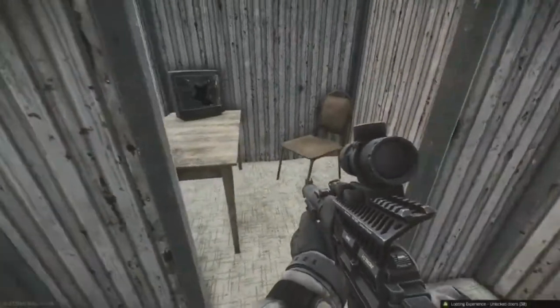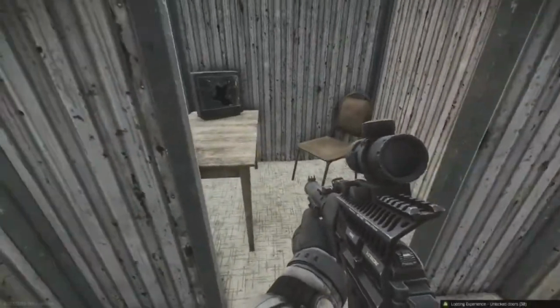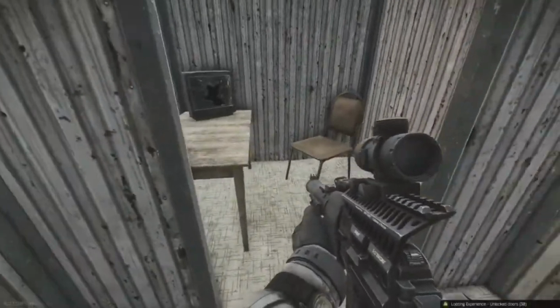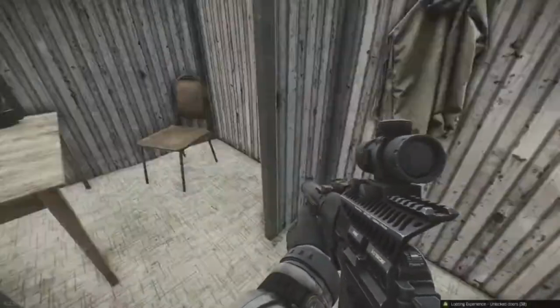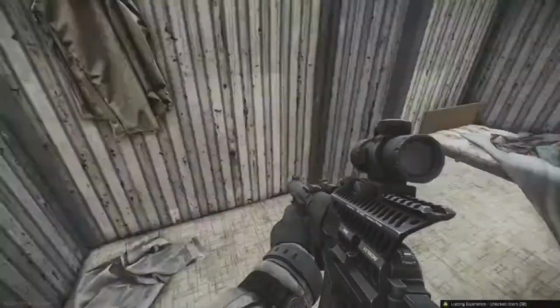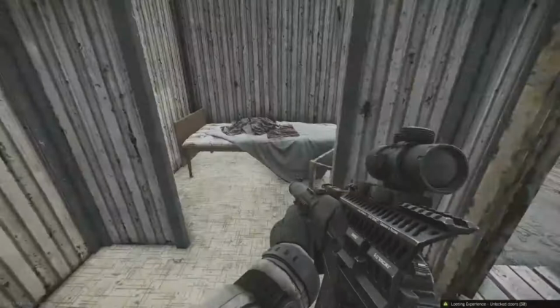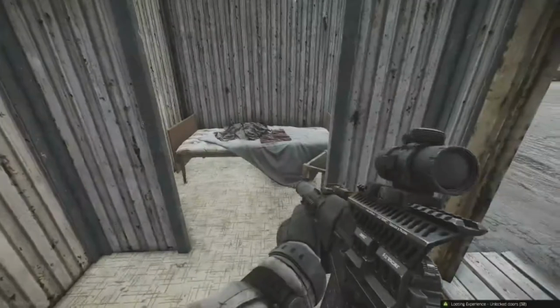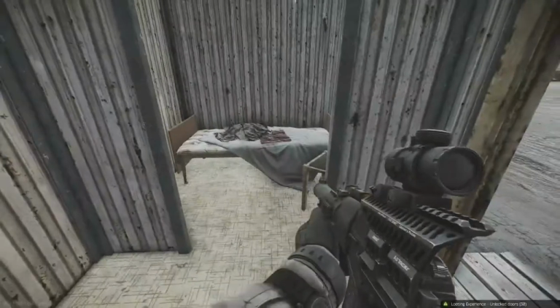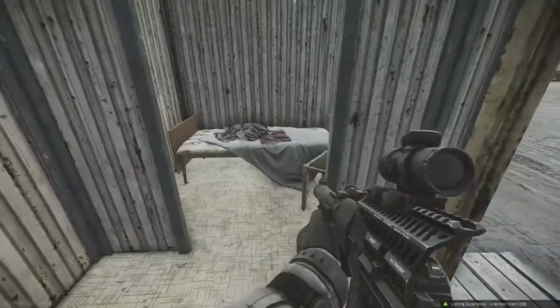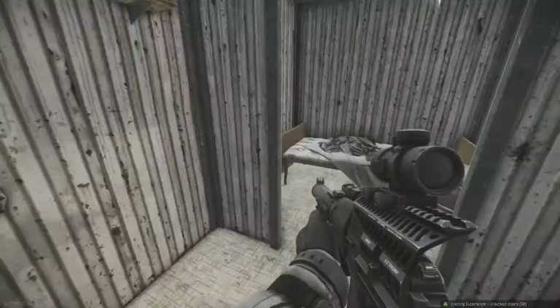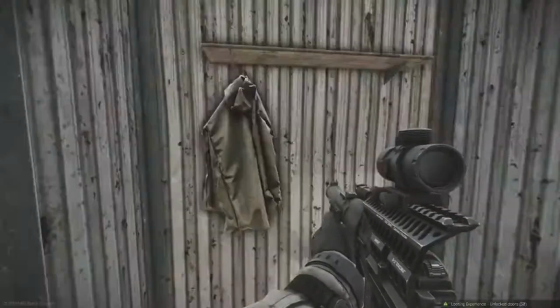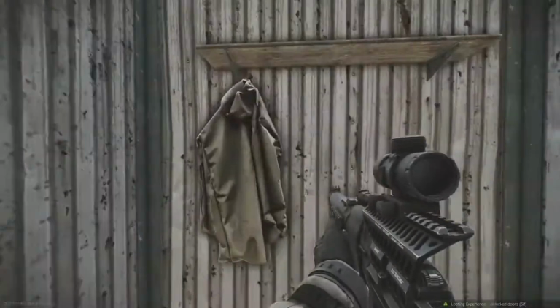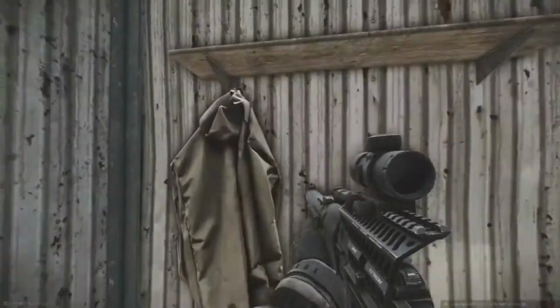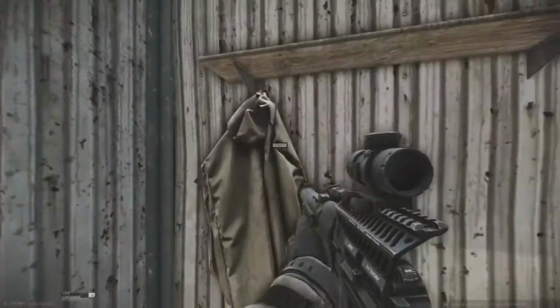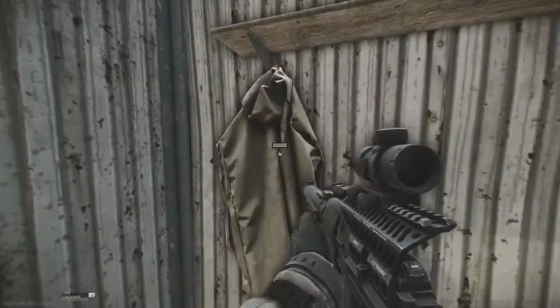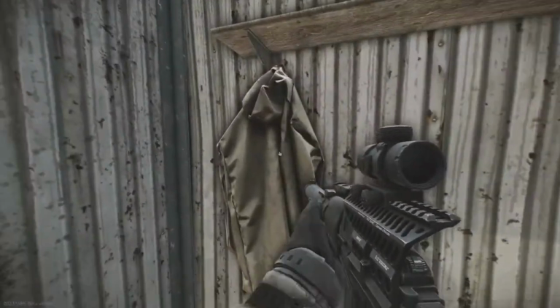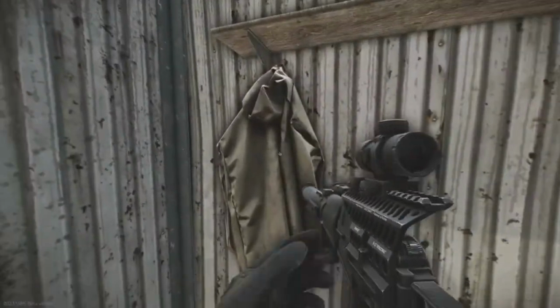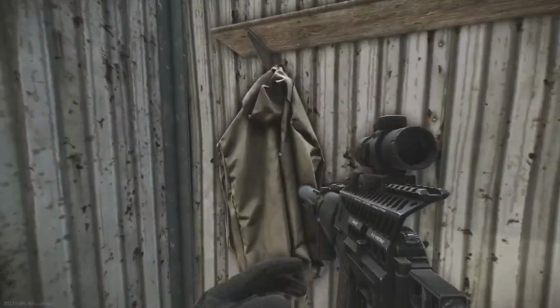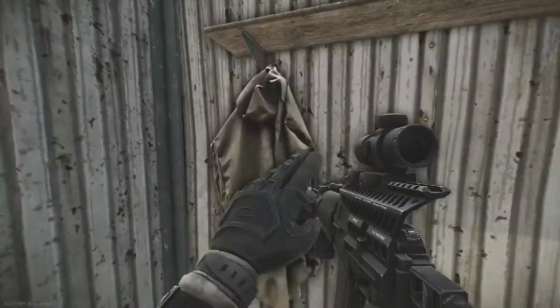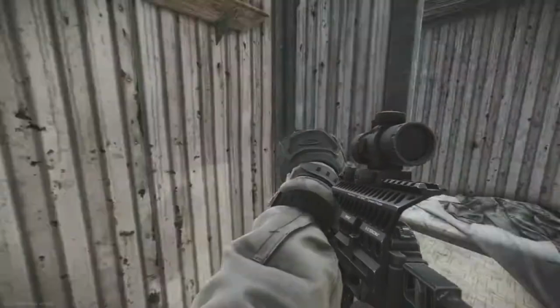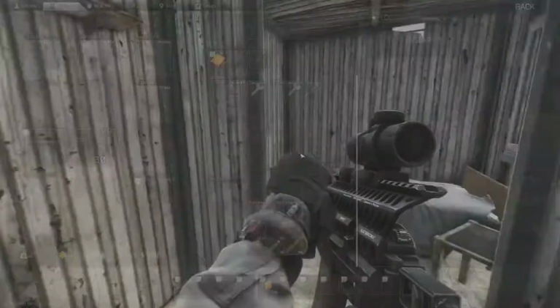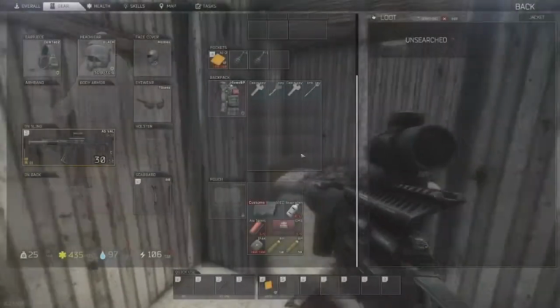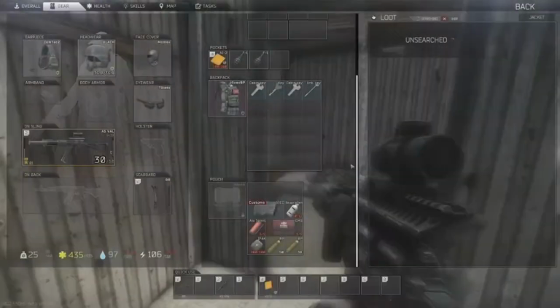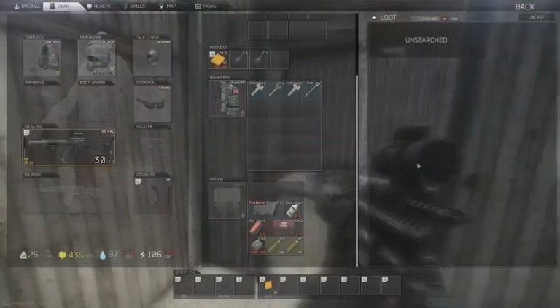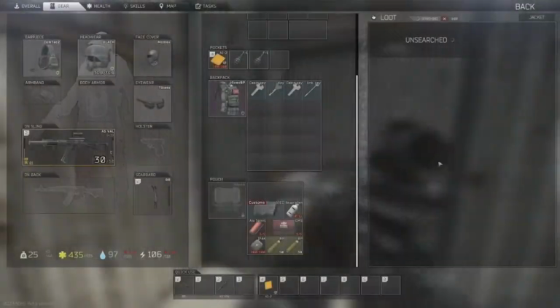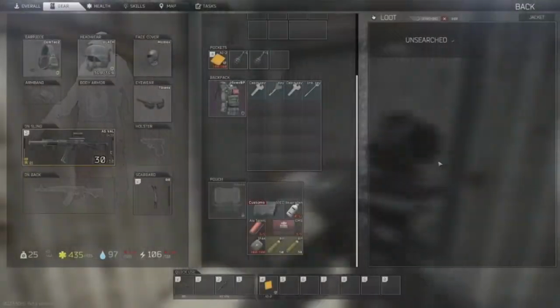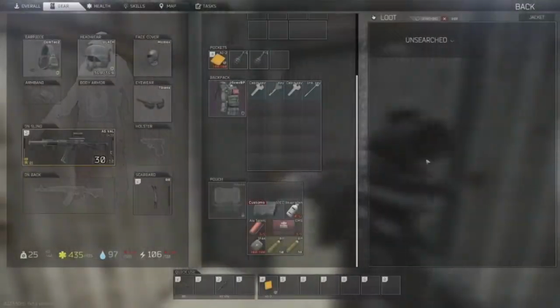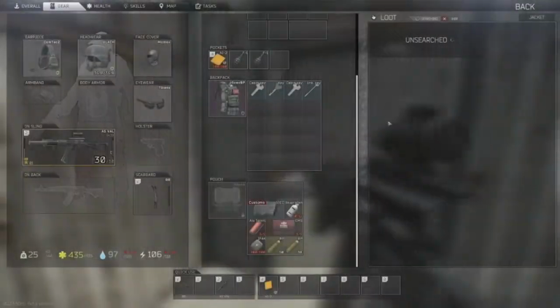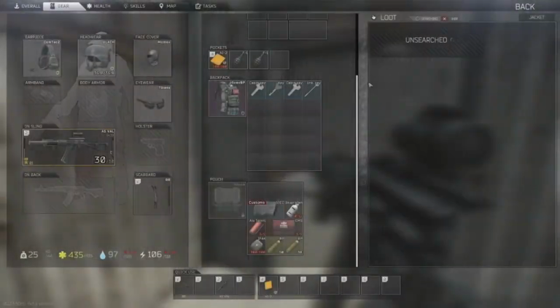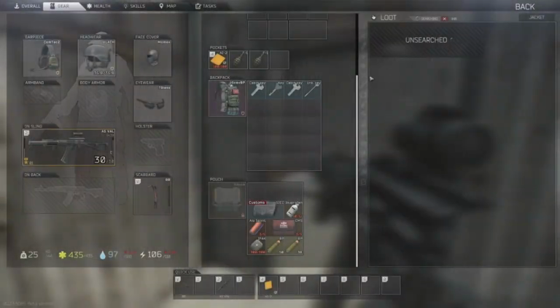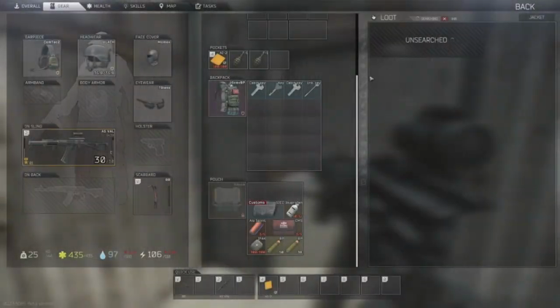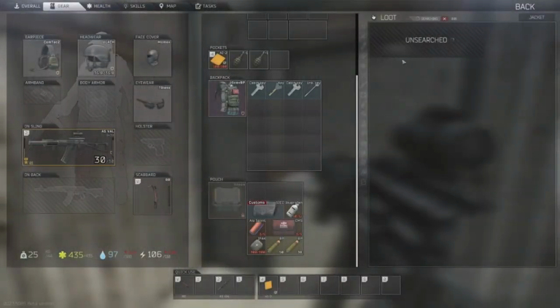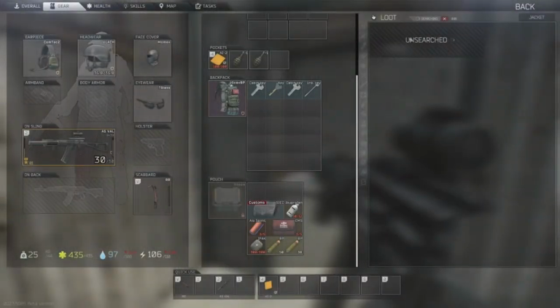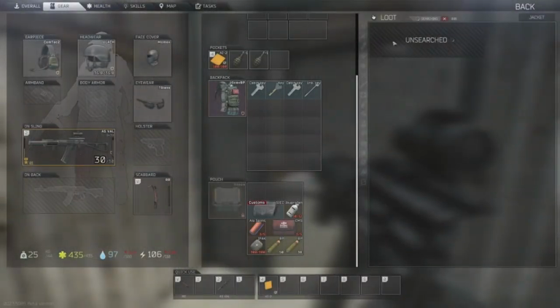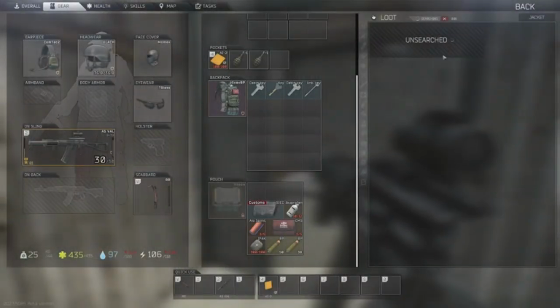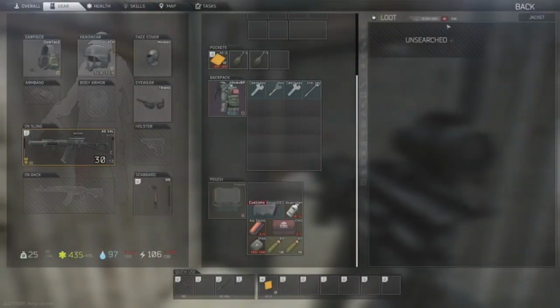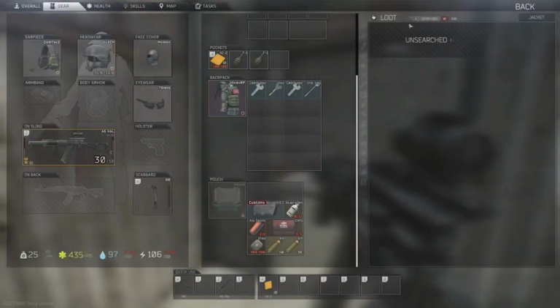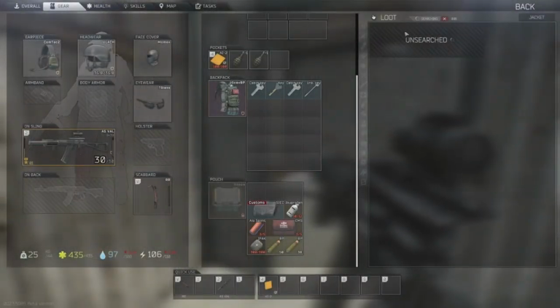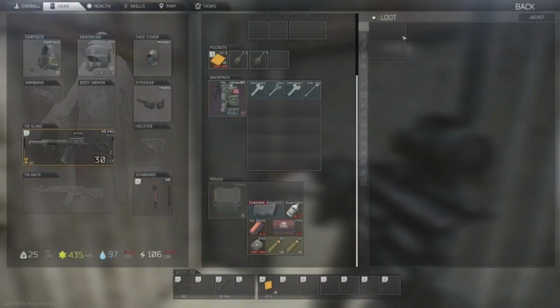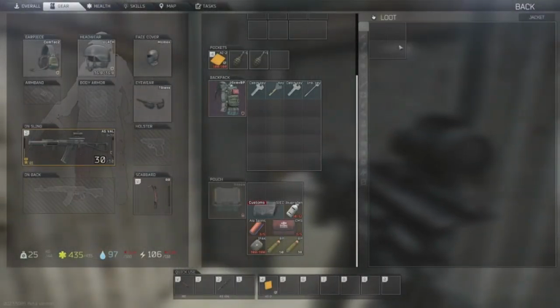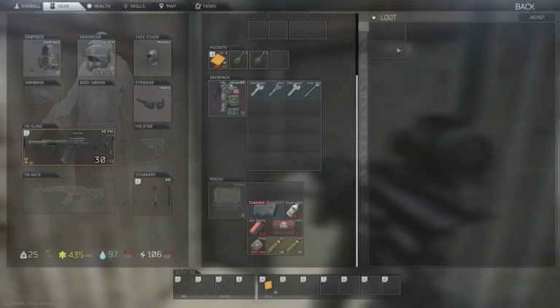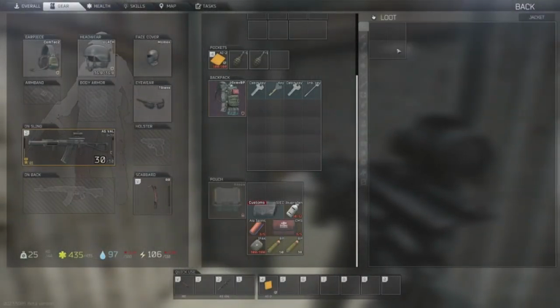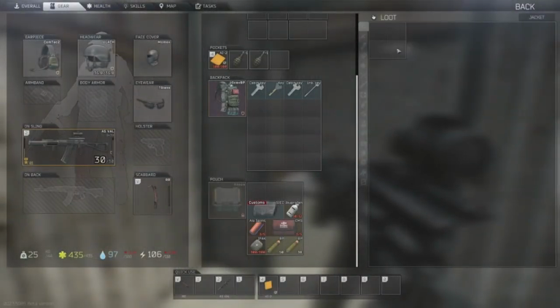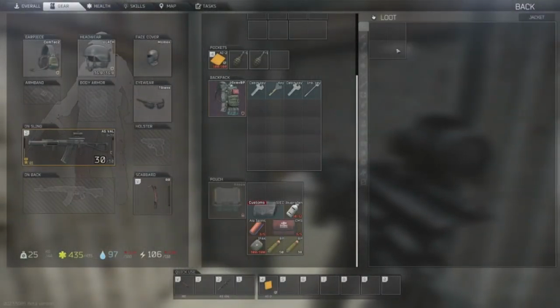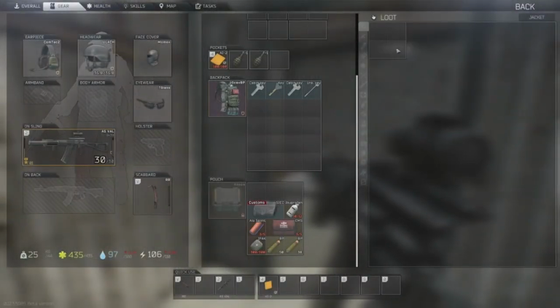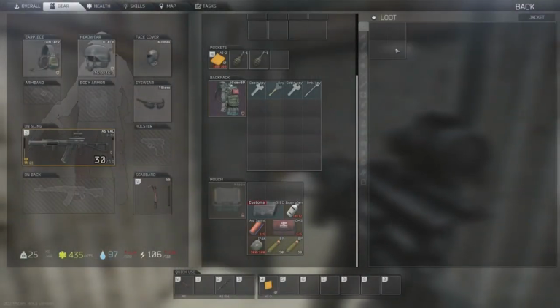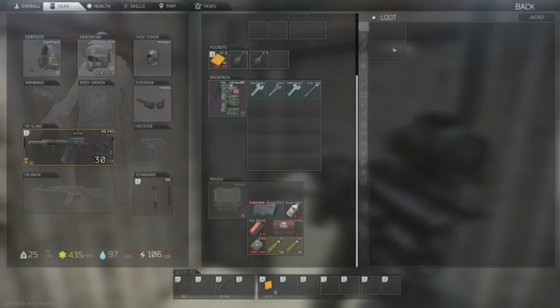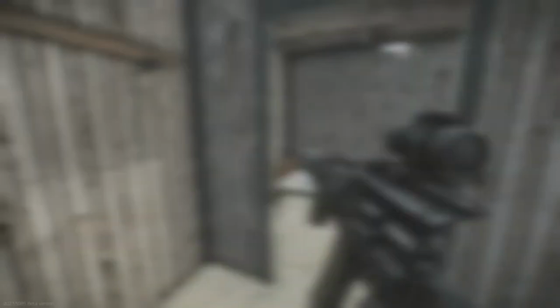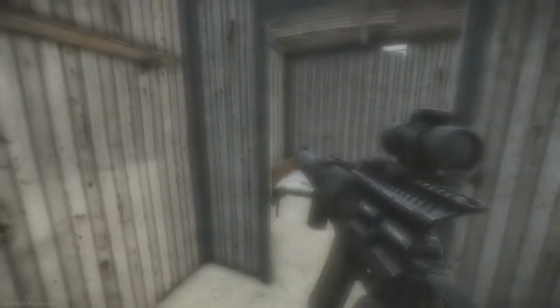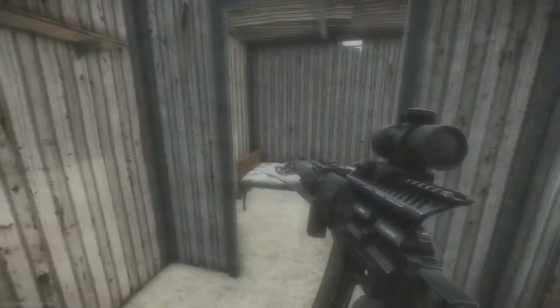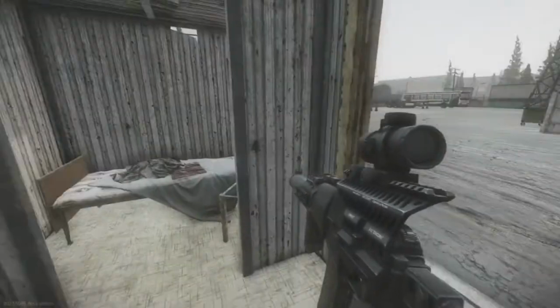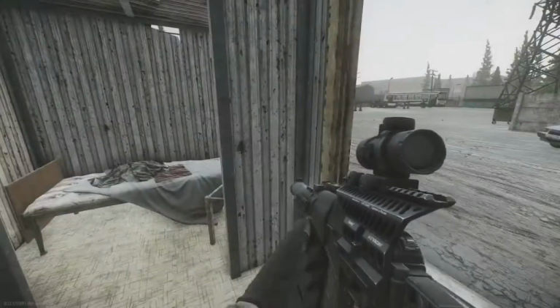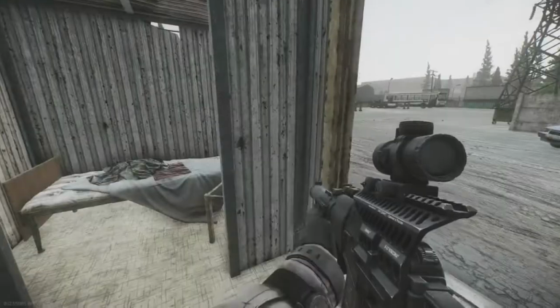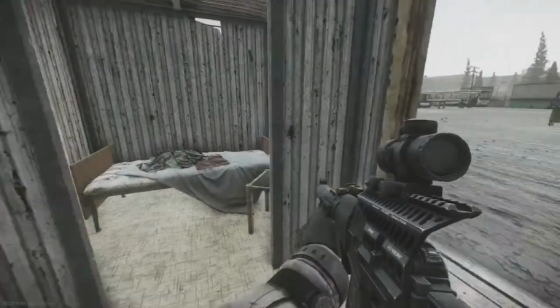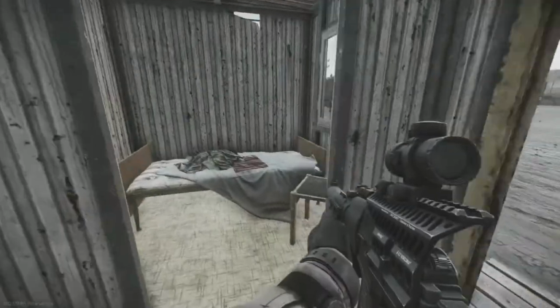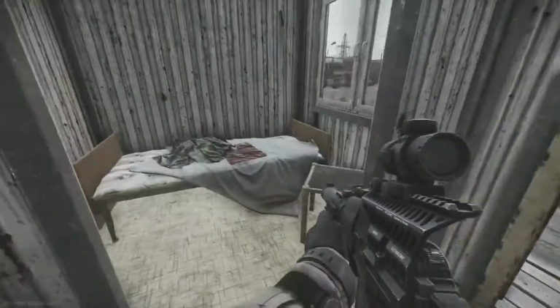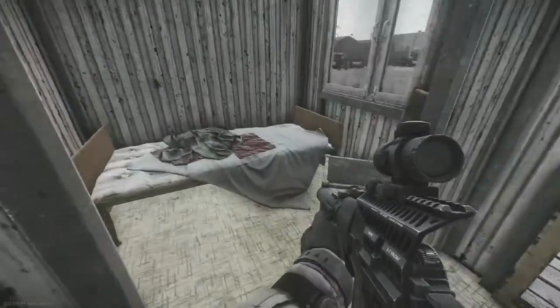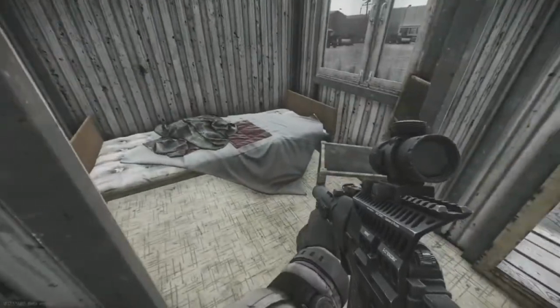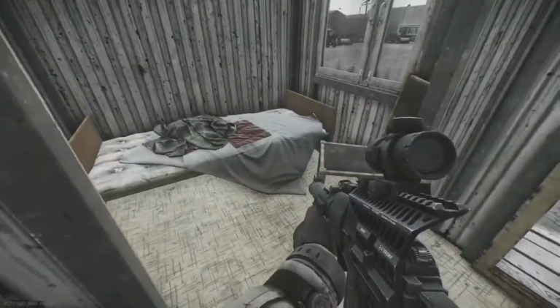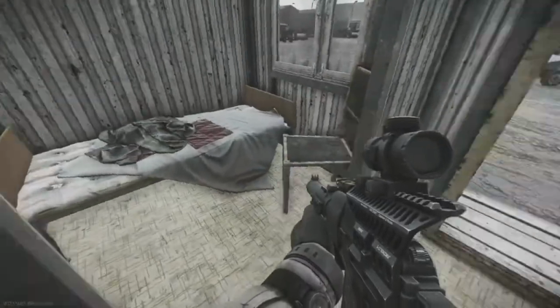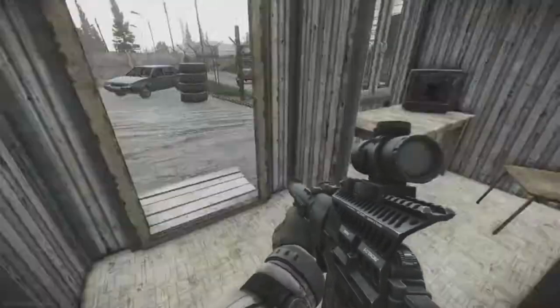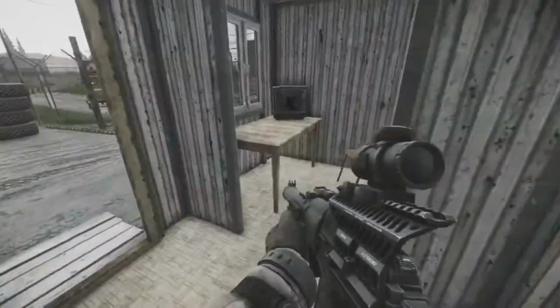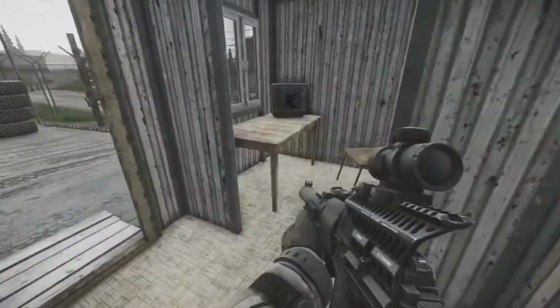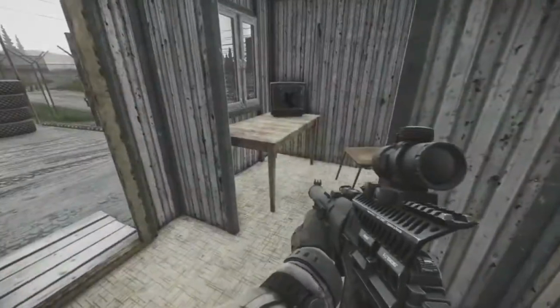There's one jacket in here, and this jacket has the potential chance to spawn the 204 key — Dorm Room 204.